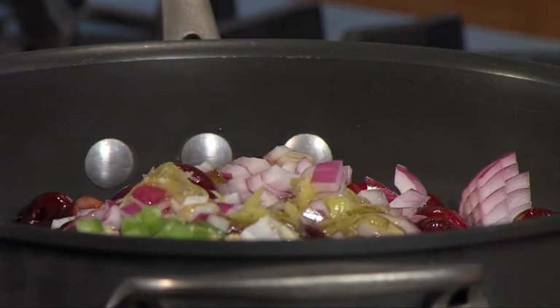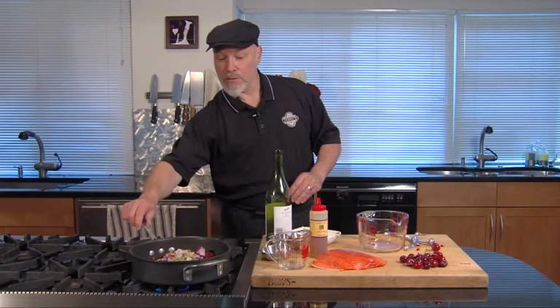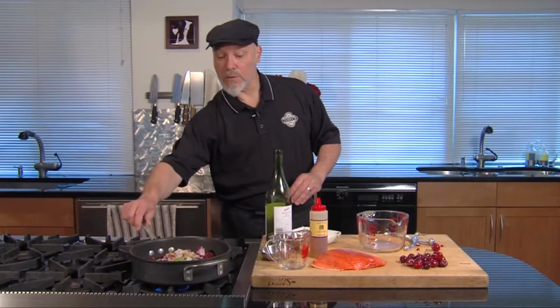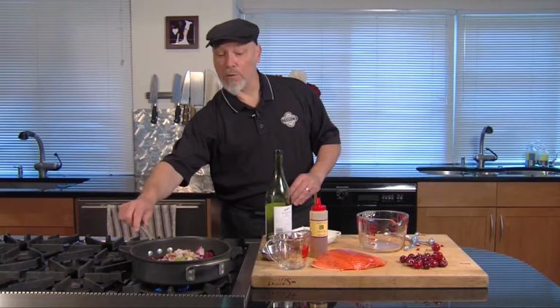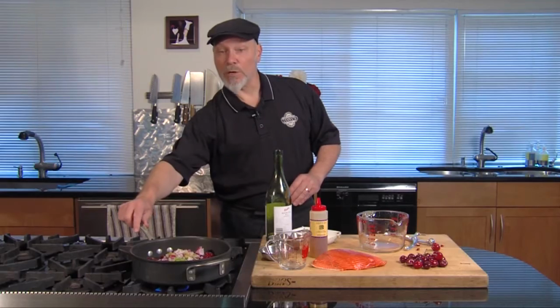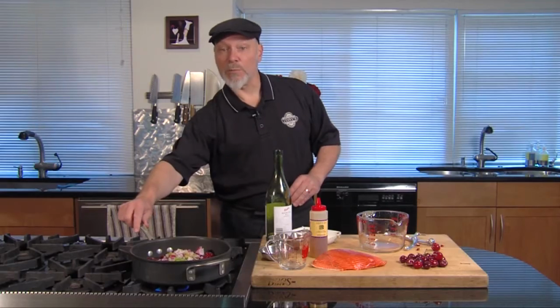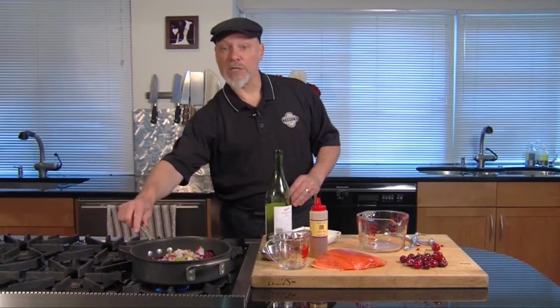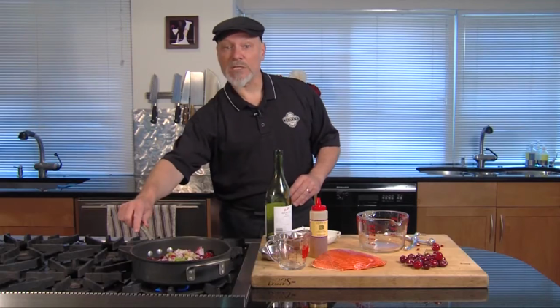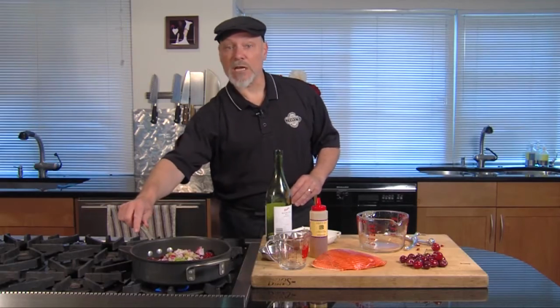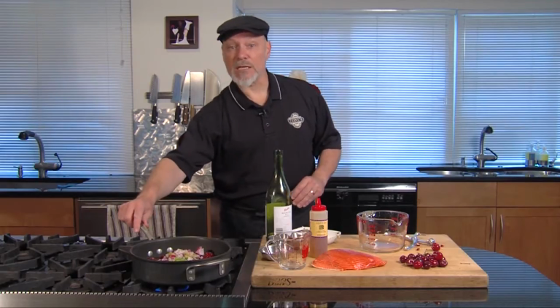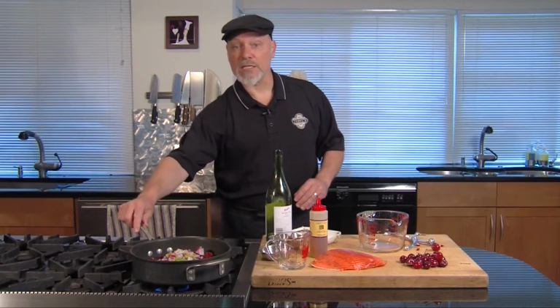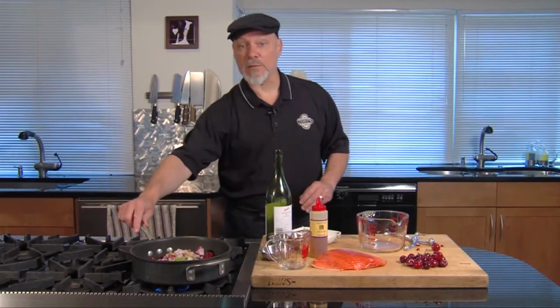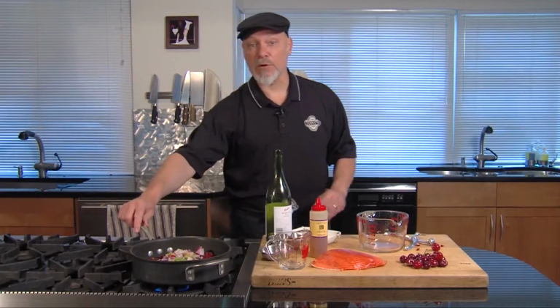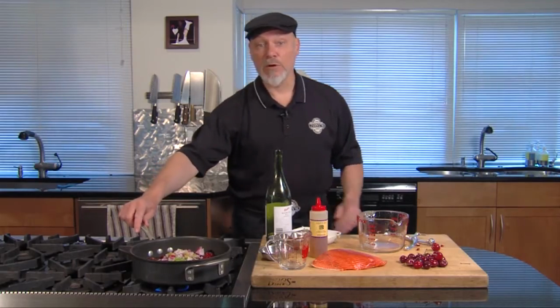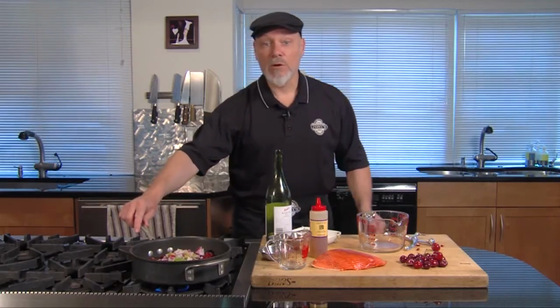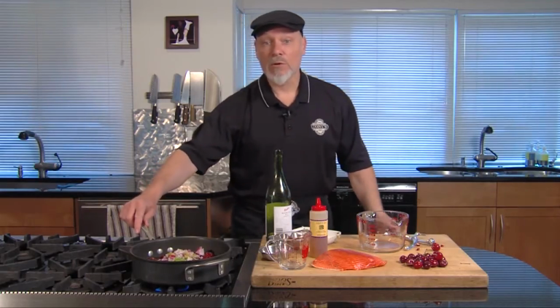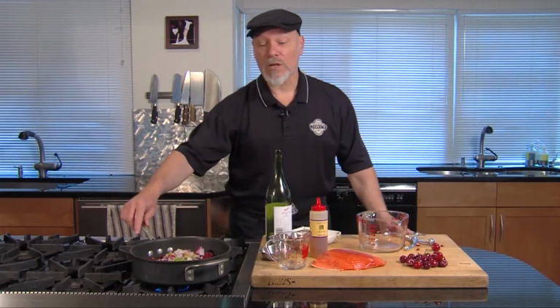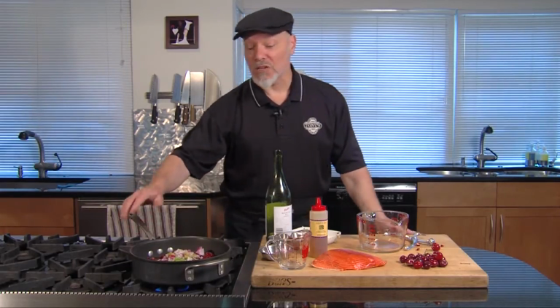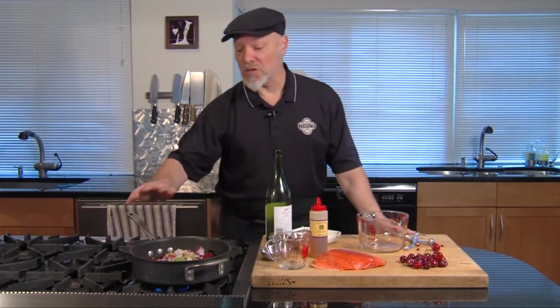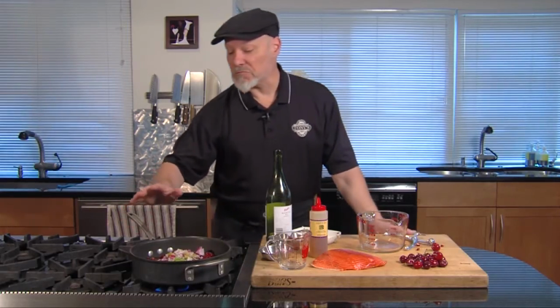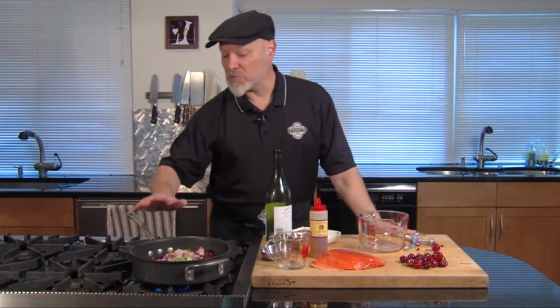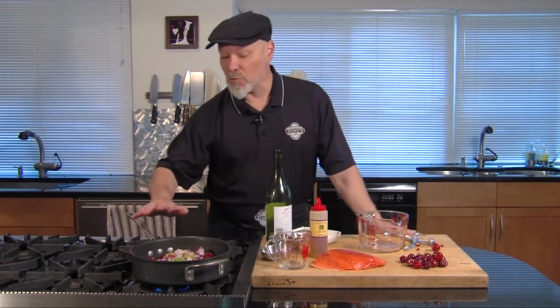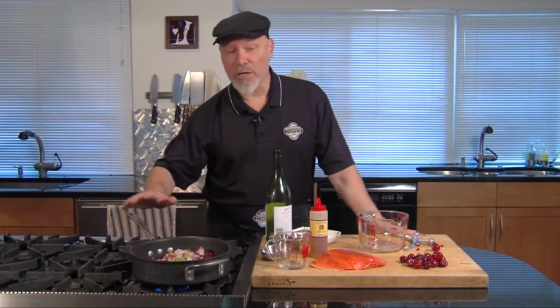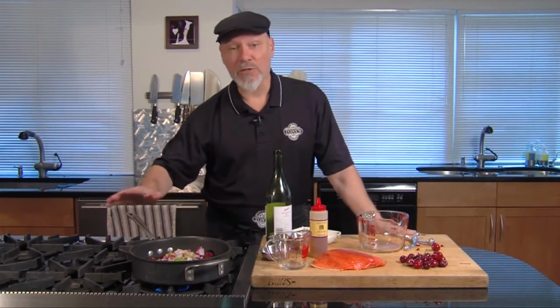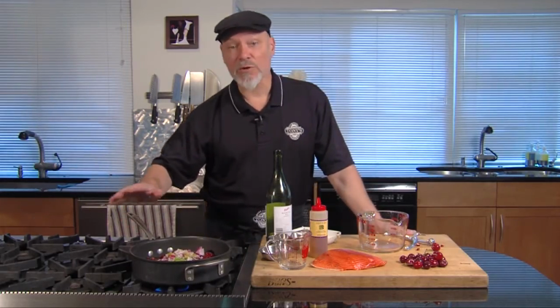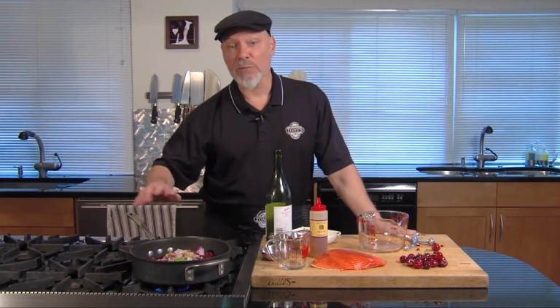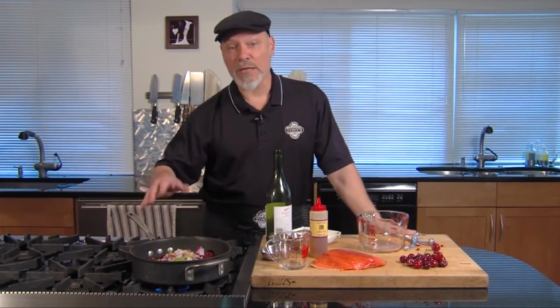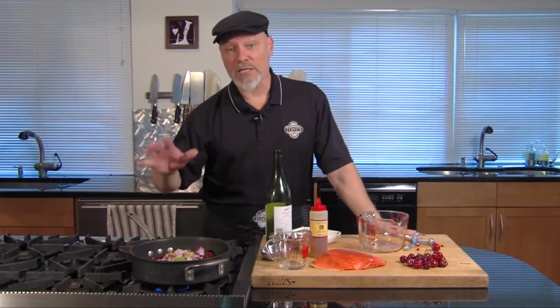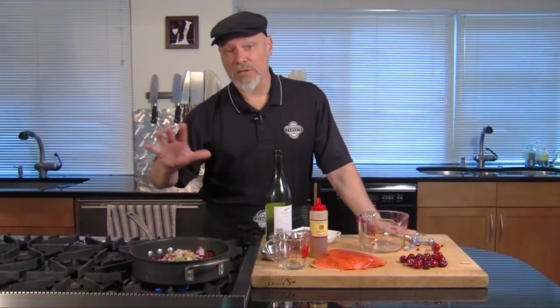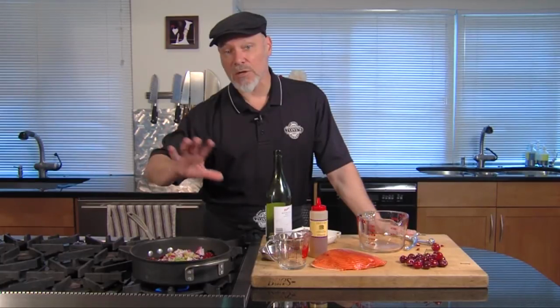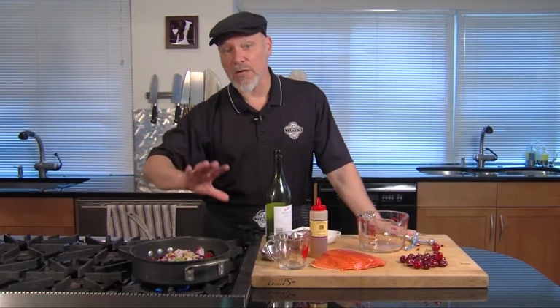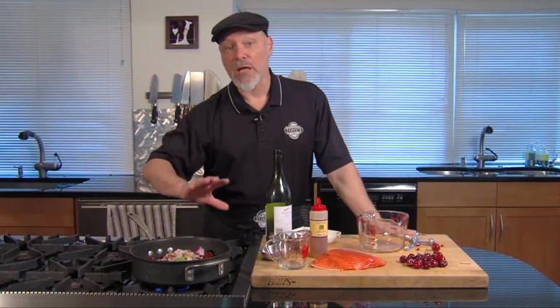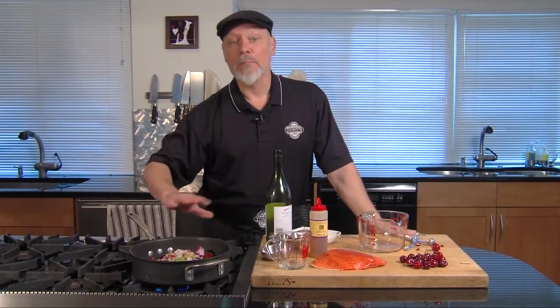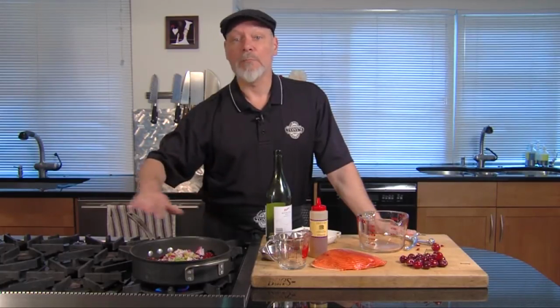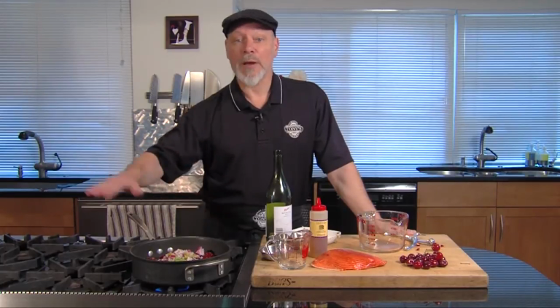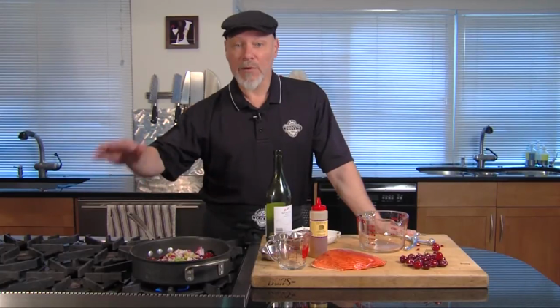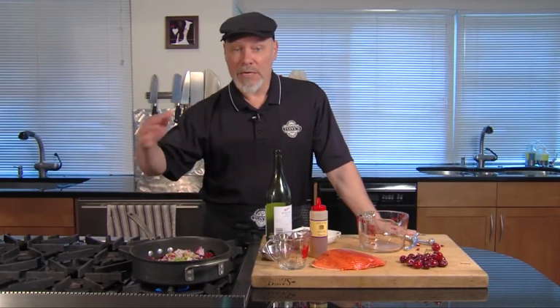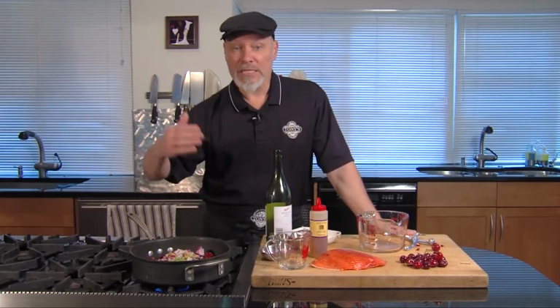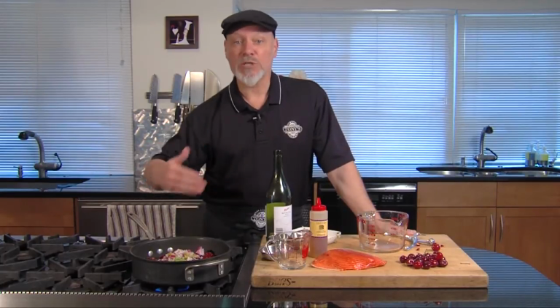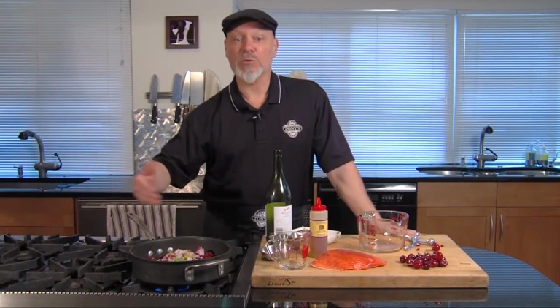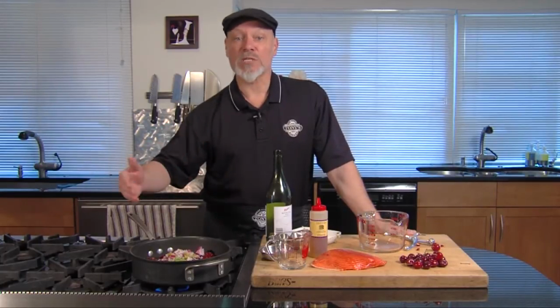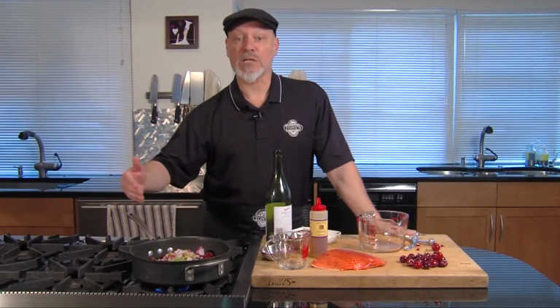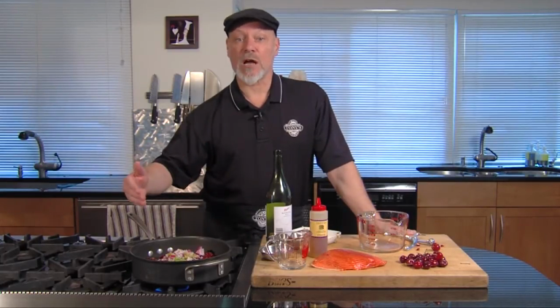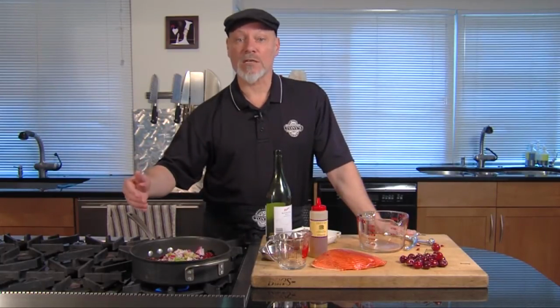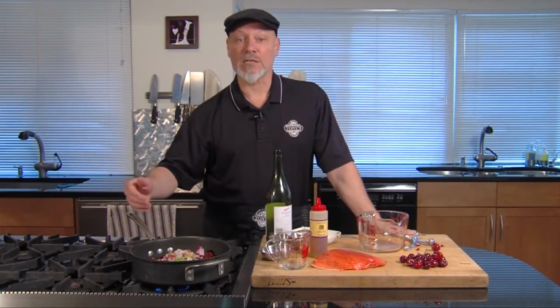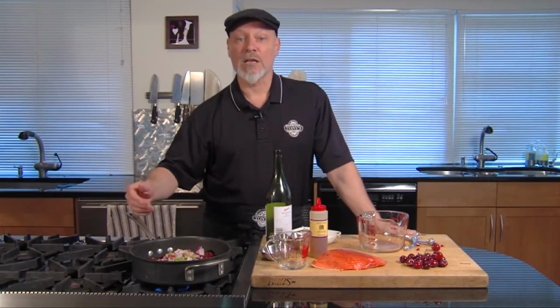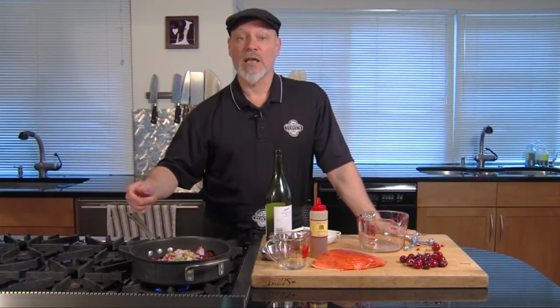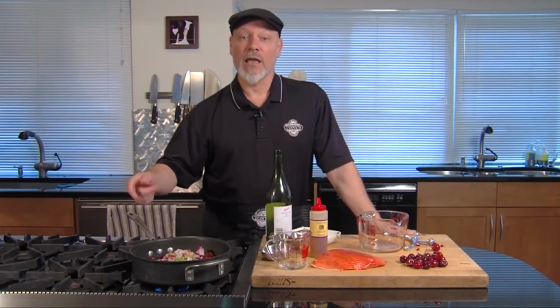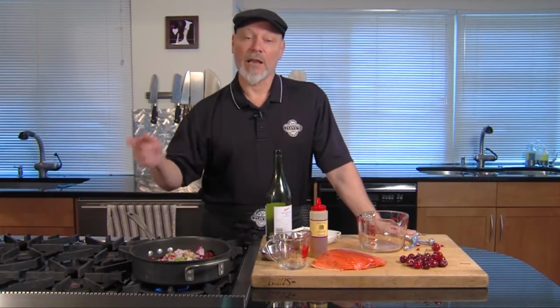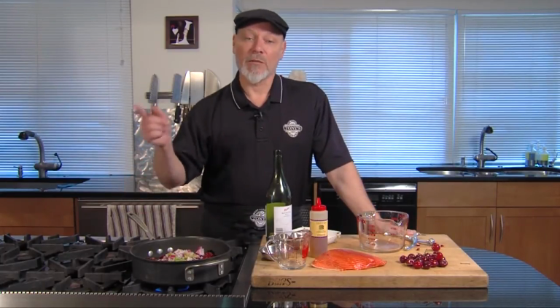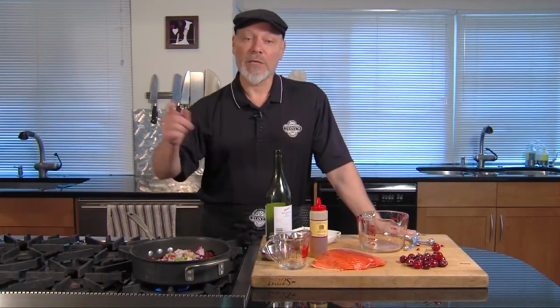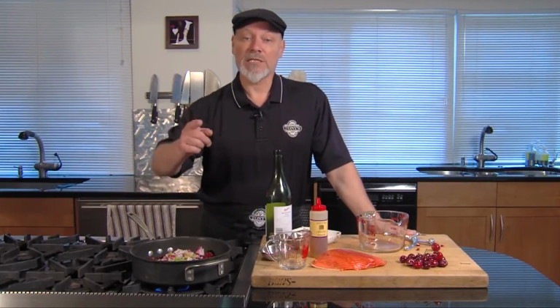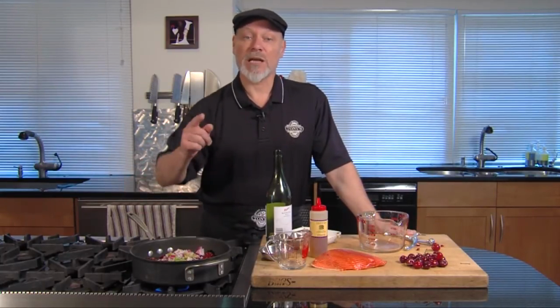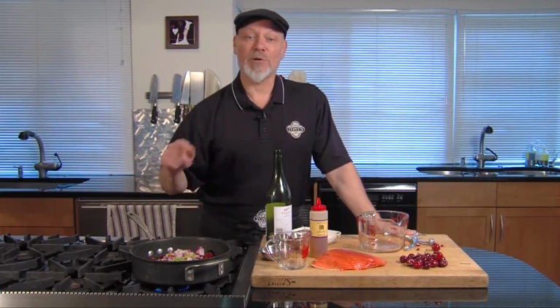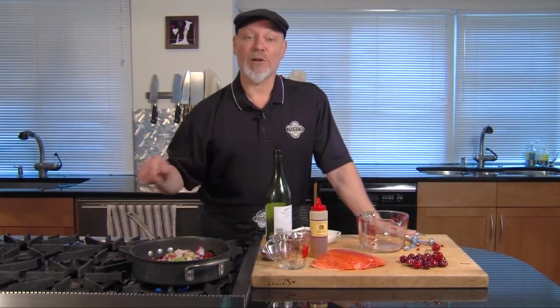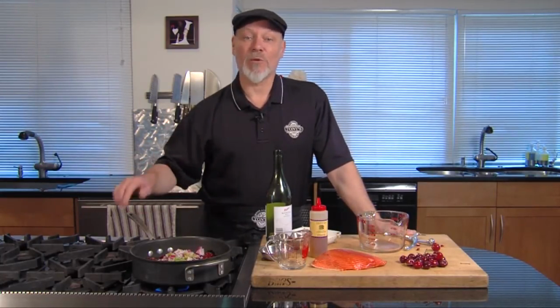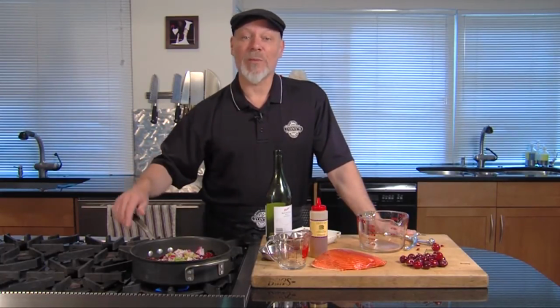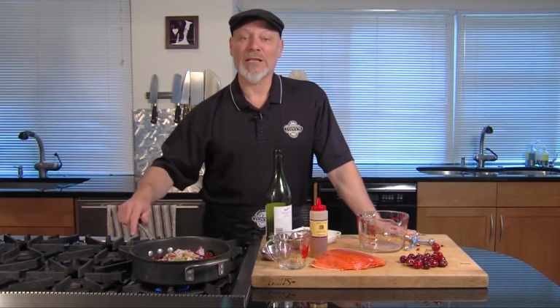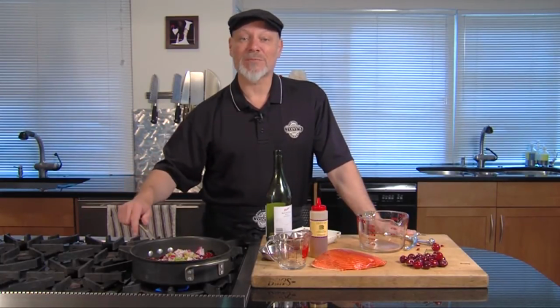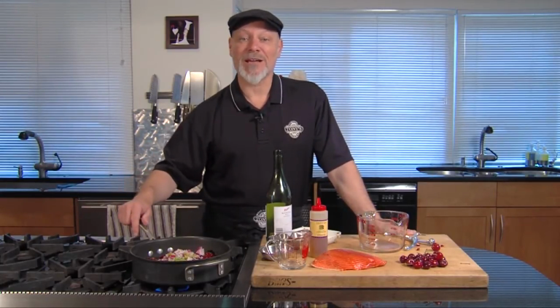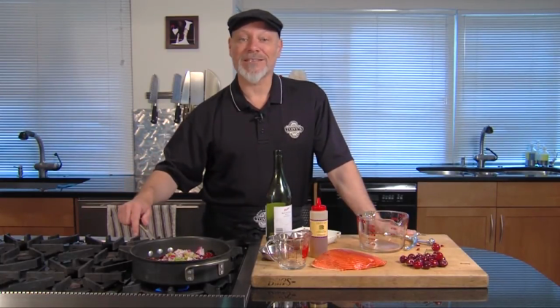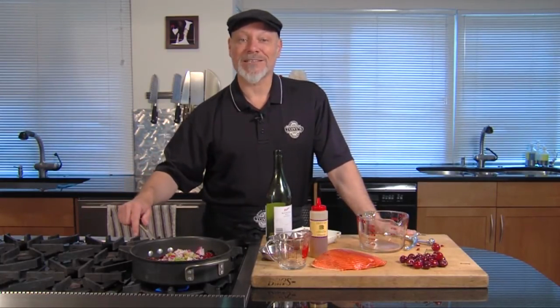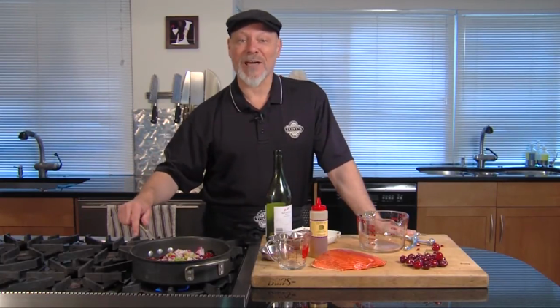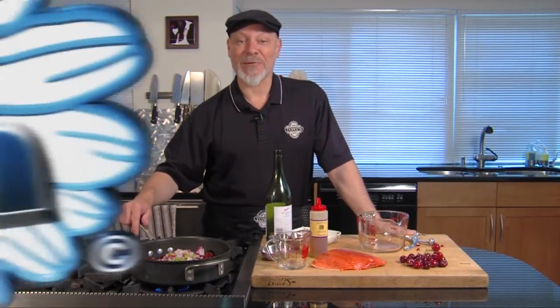So we're gonna put this on to simmer and let it cook 20-30 minutes until it marries into a sauce. In the meantime, we're gonna go make some nice salmon.